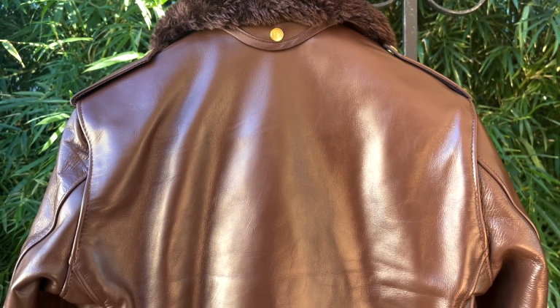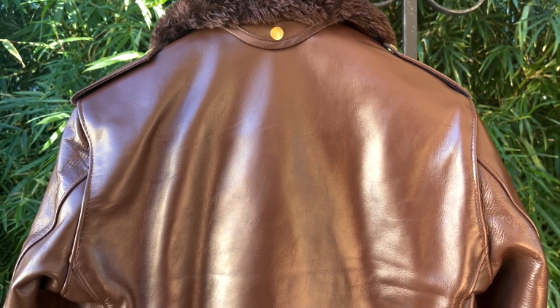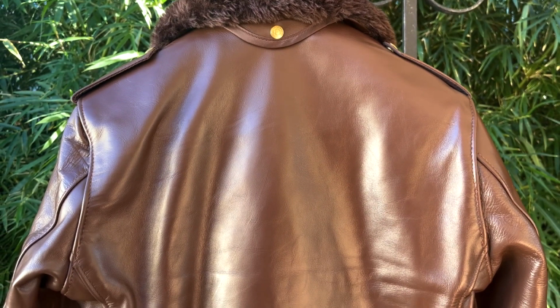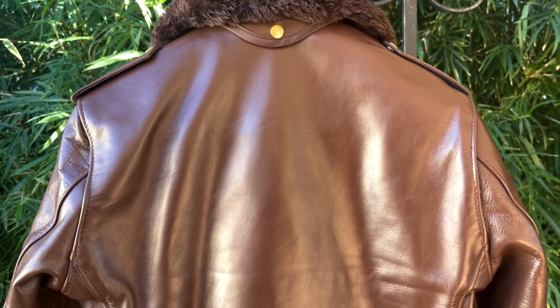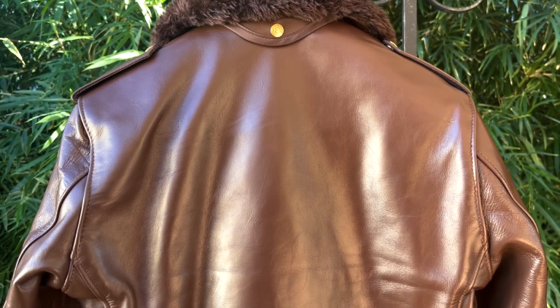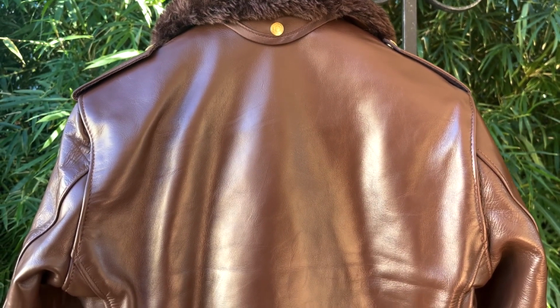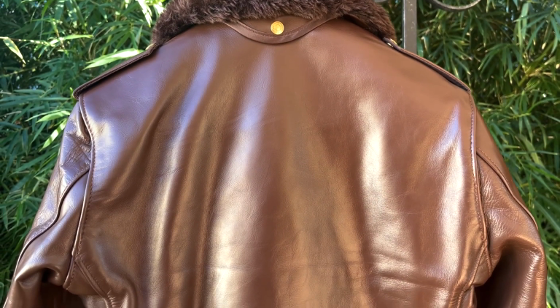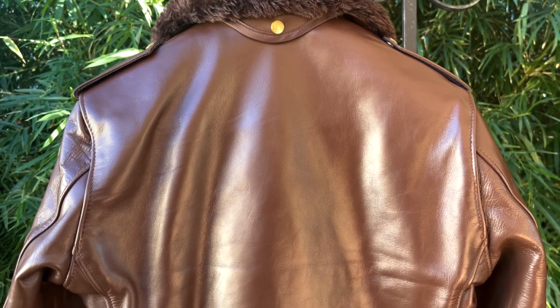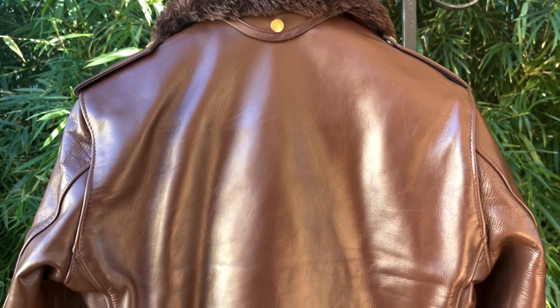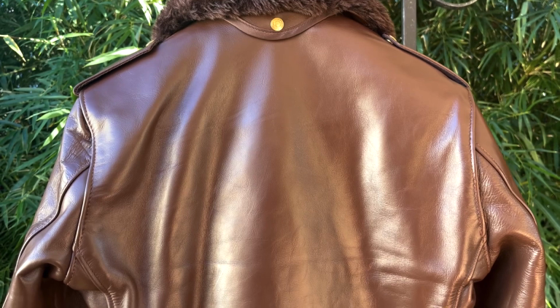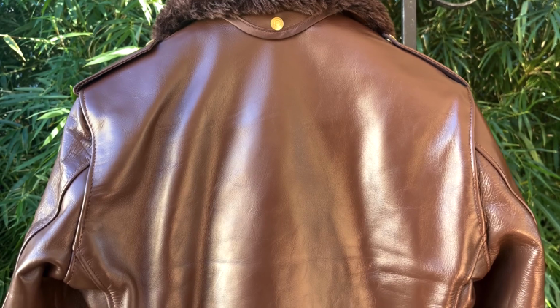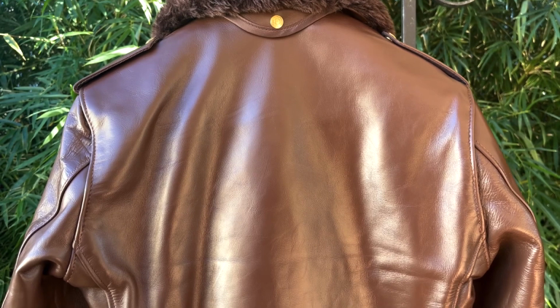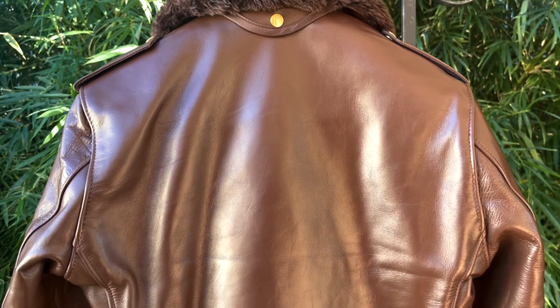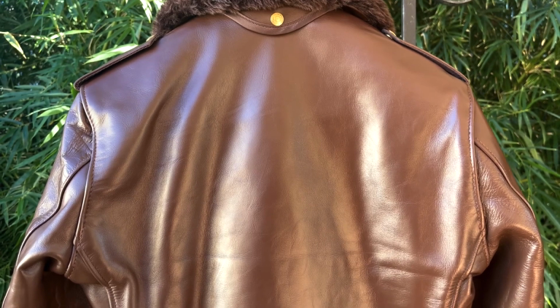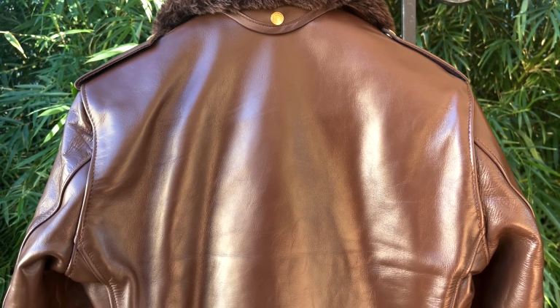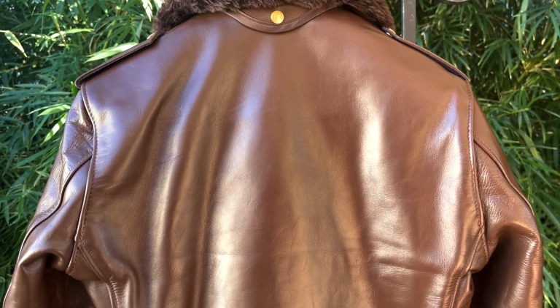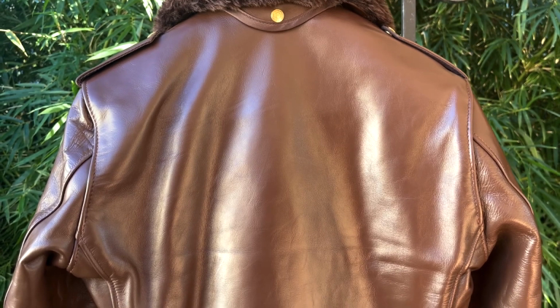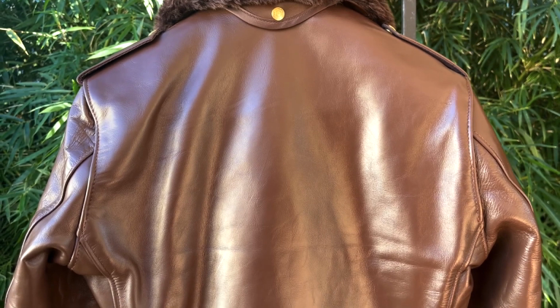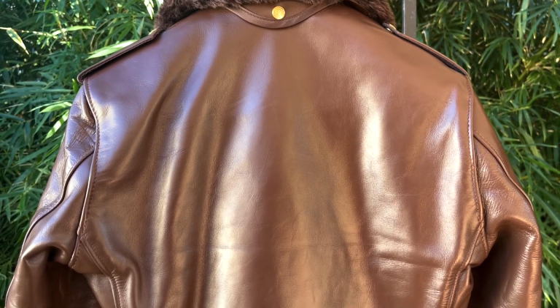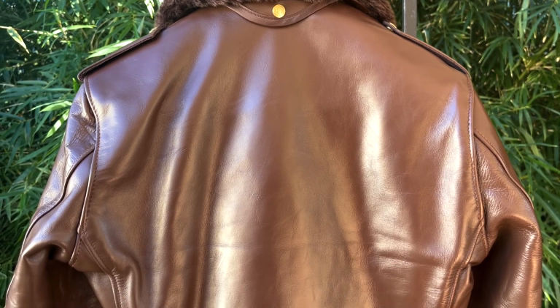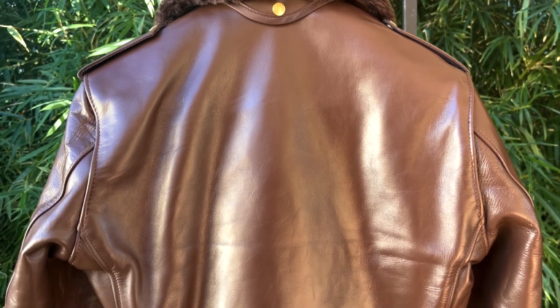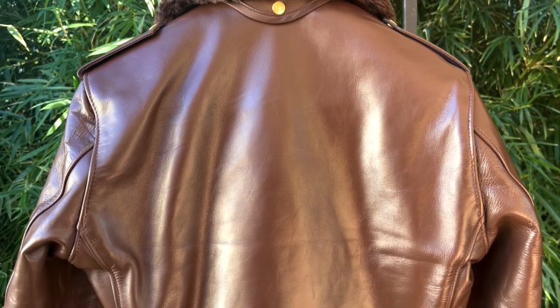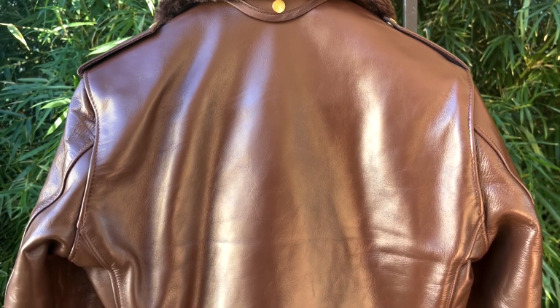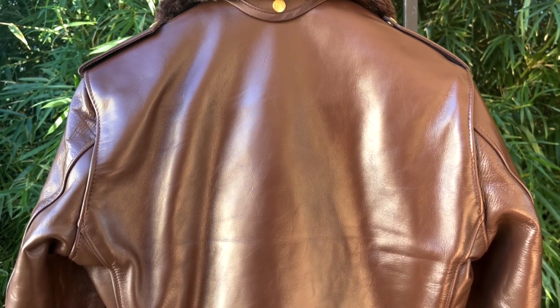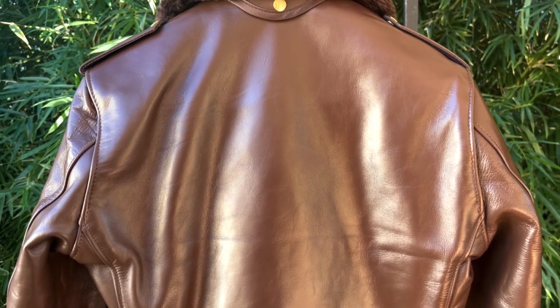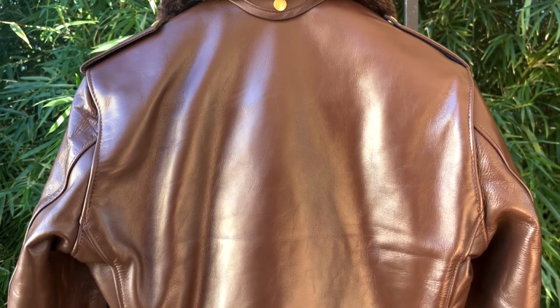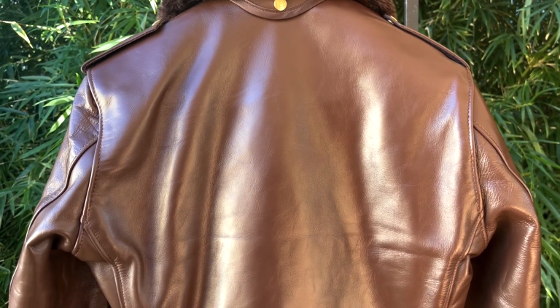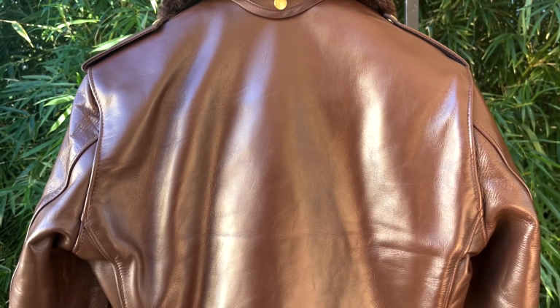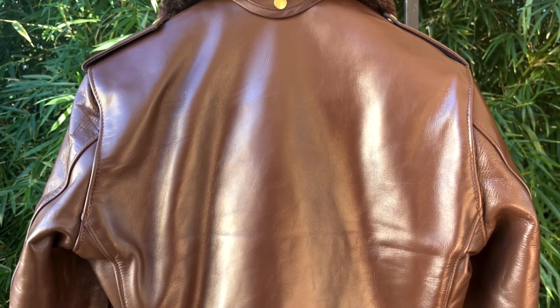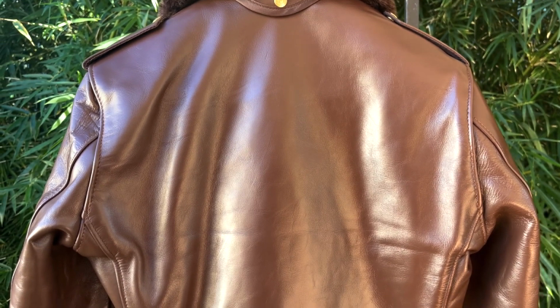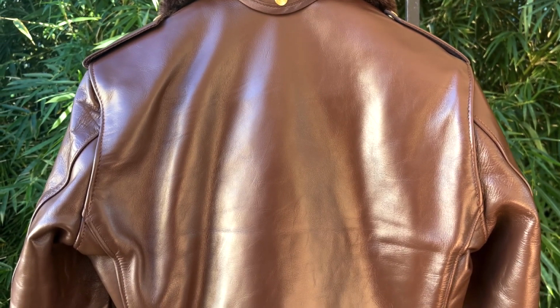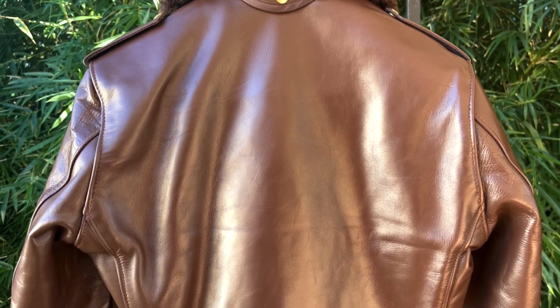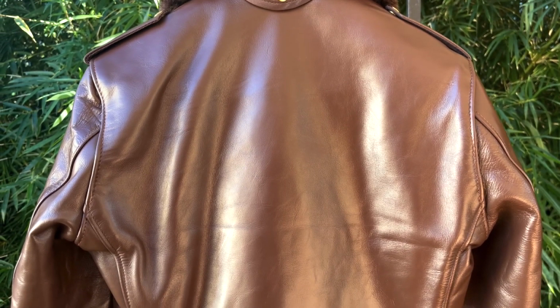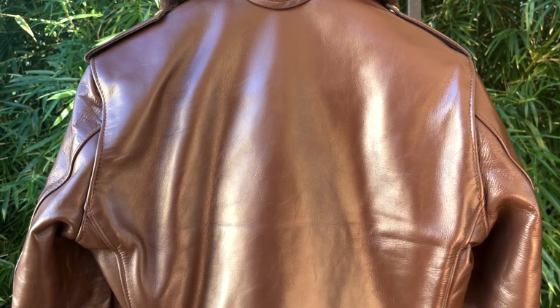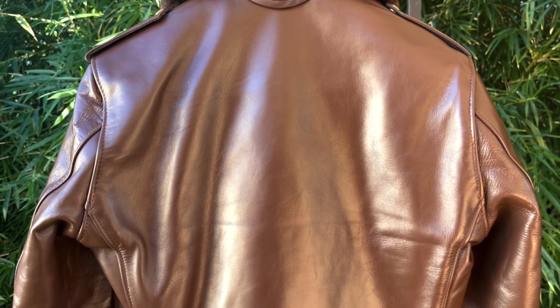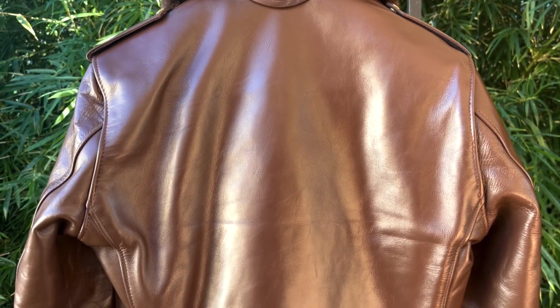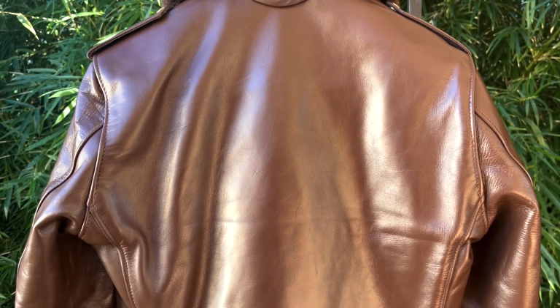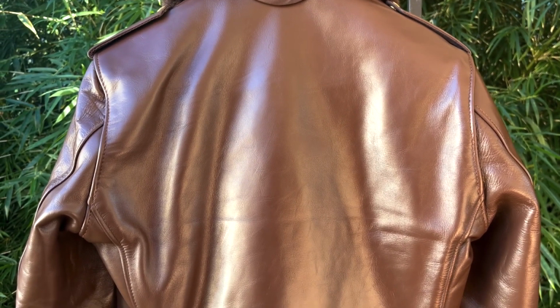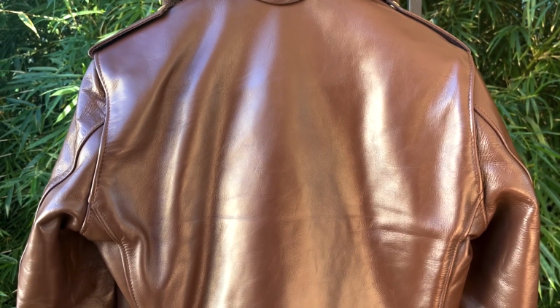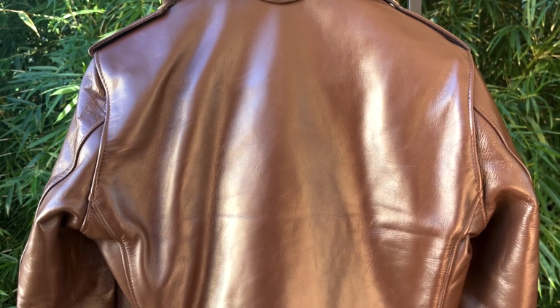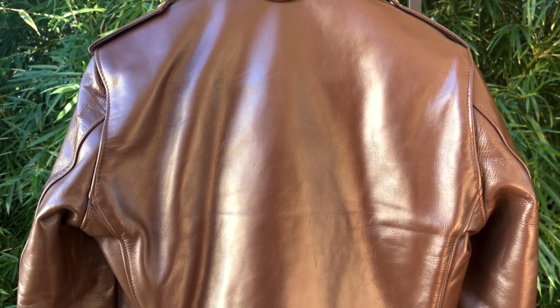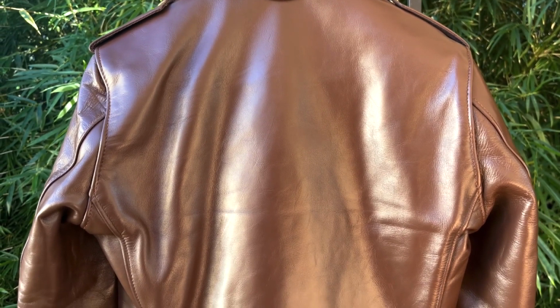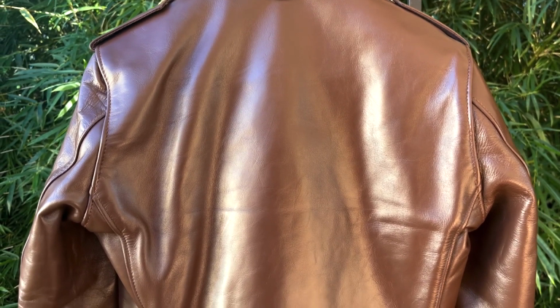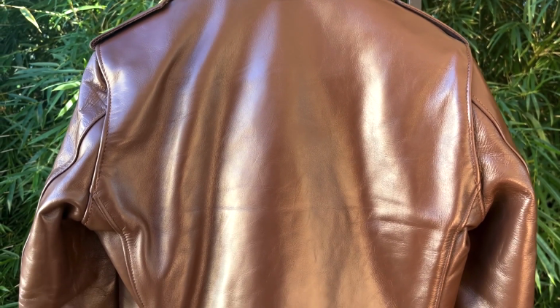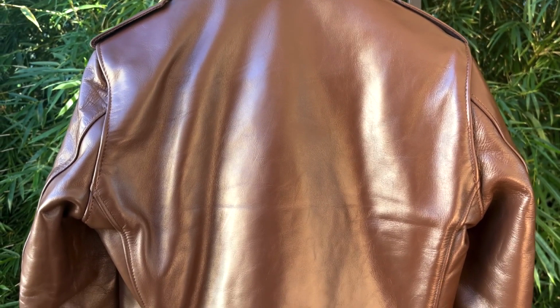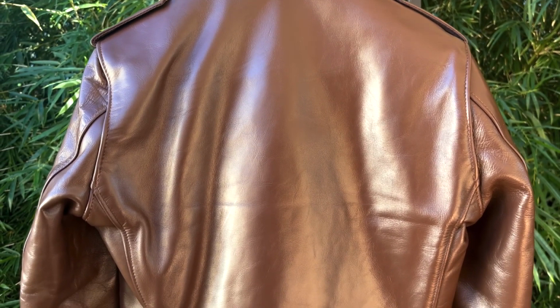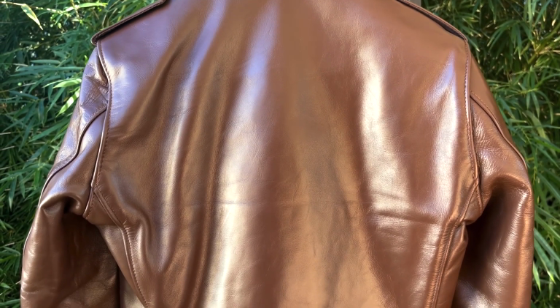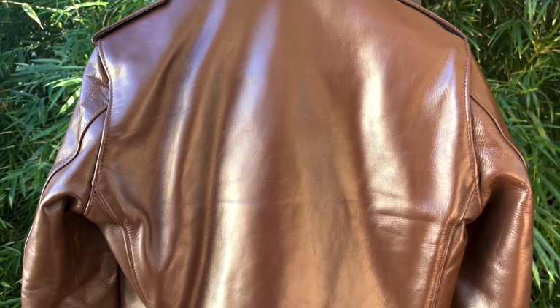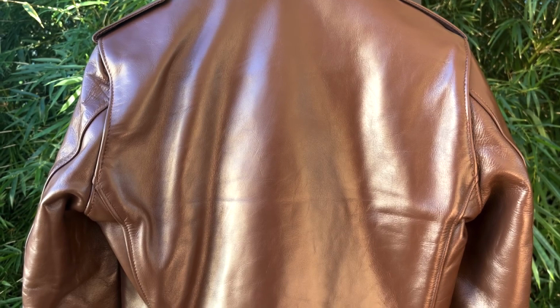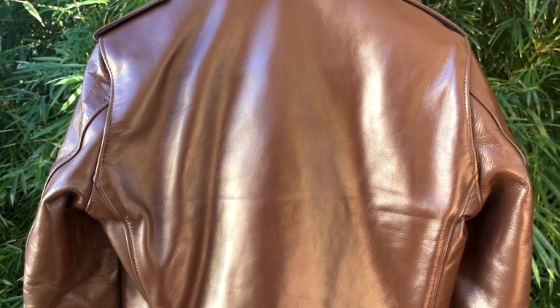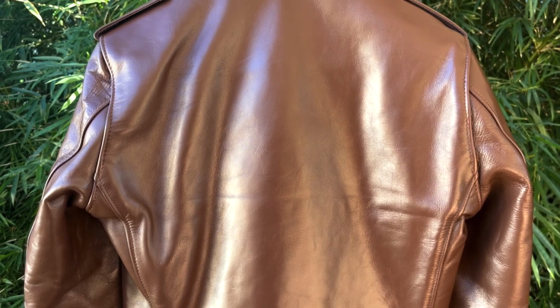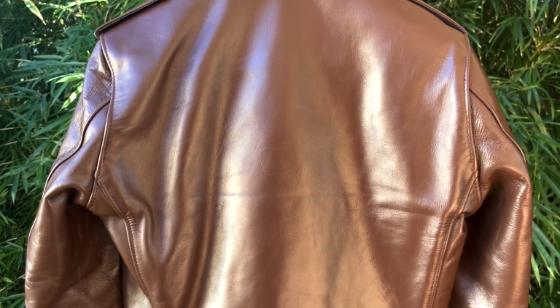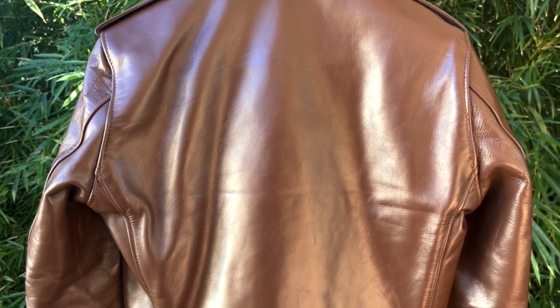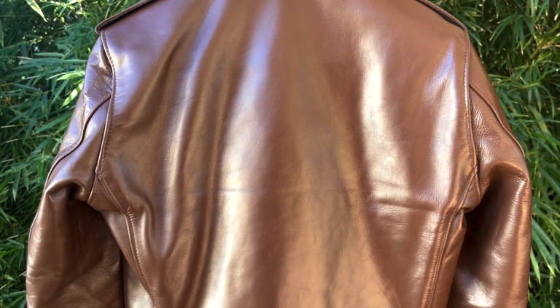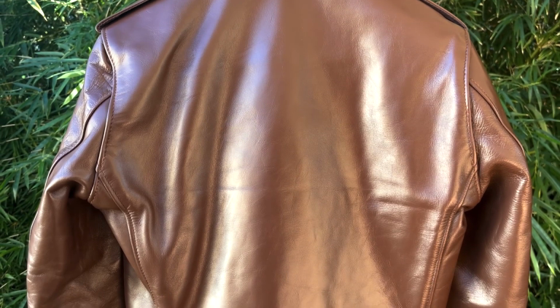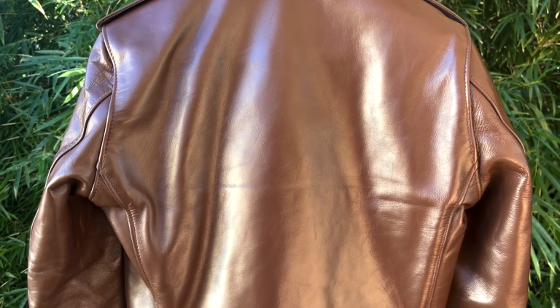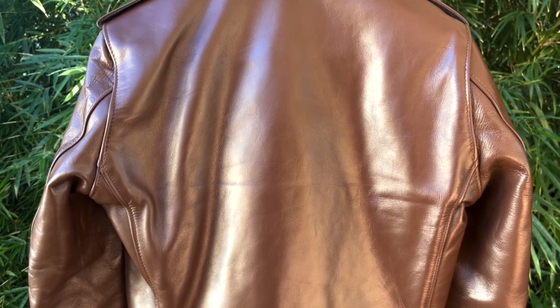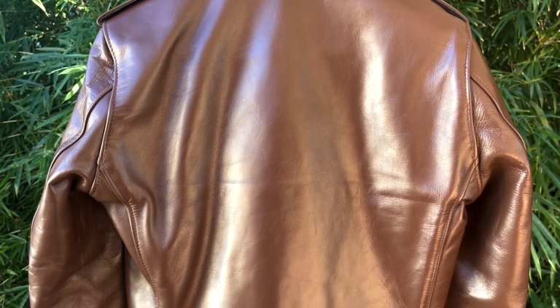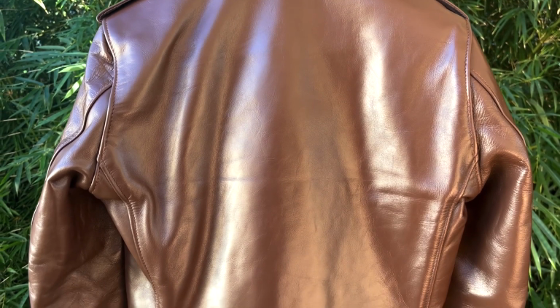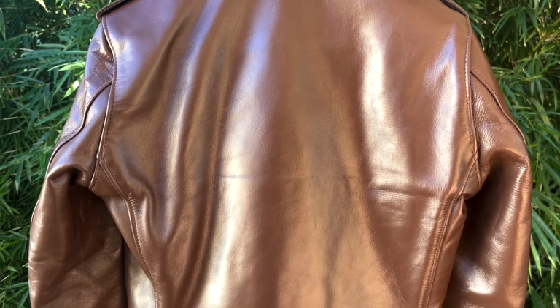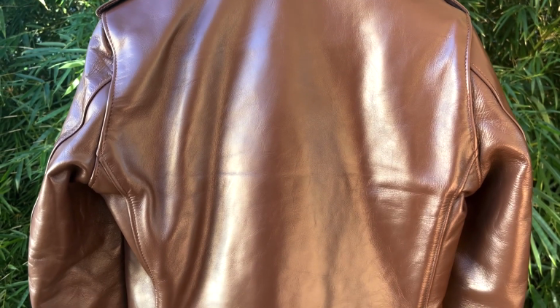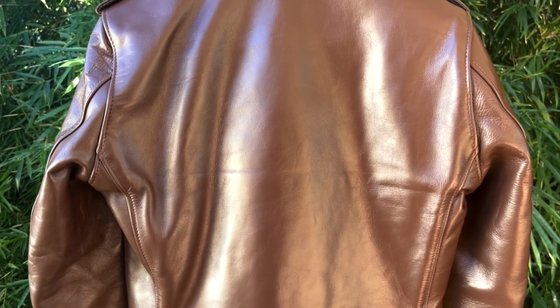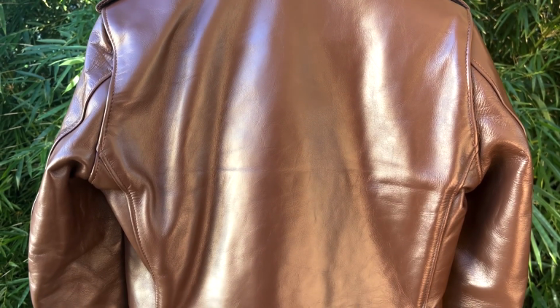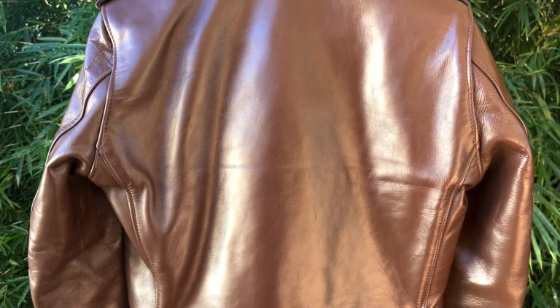This jacket still has the epaulettes and the belt, but none of that busyness on the back. If you're looking for a fashion jacket, maybe that stuff is just too much.